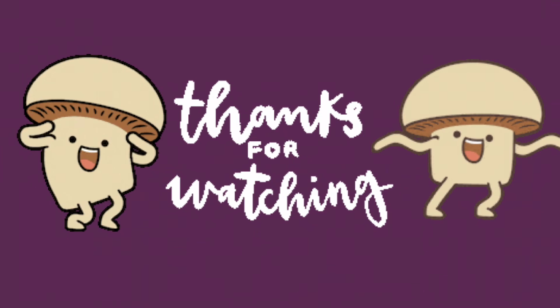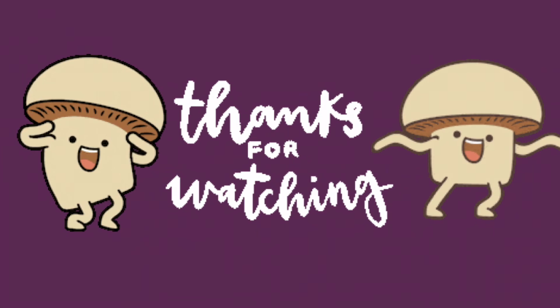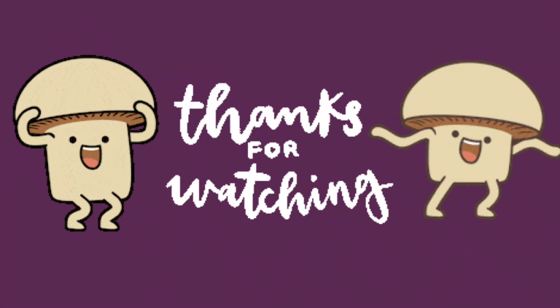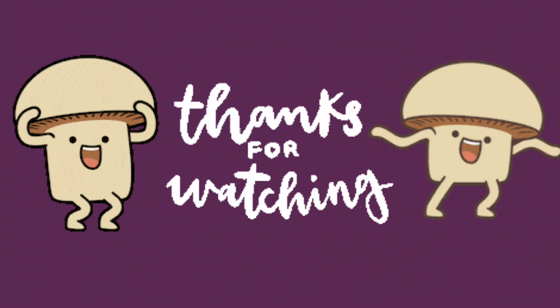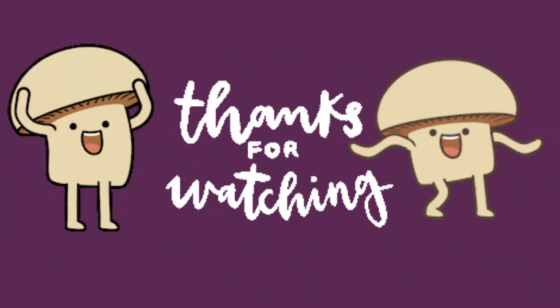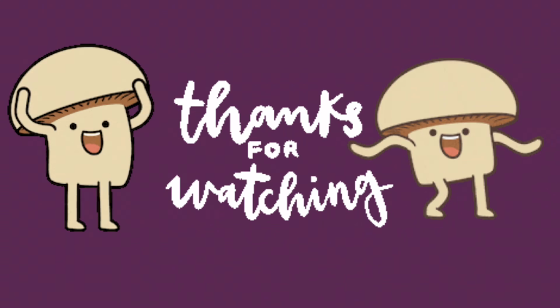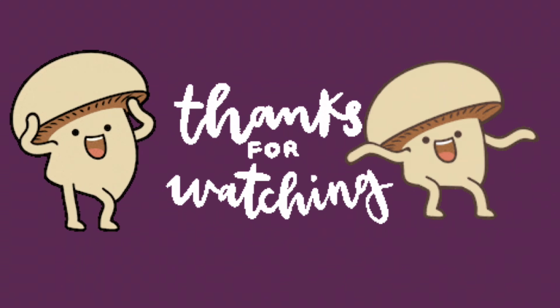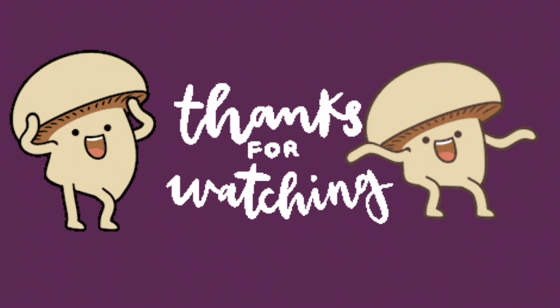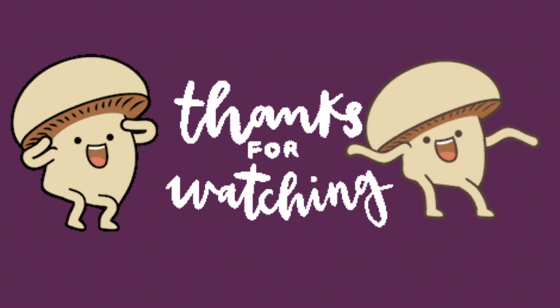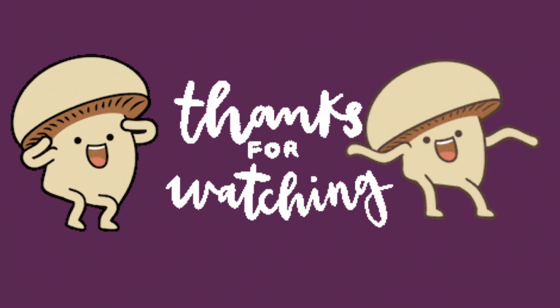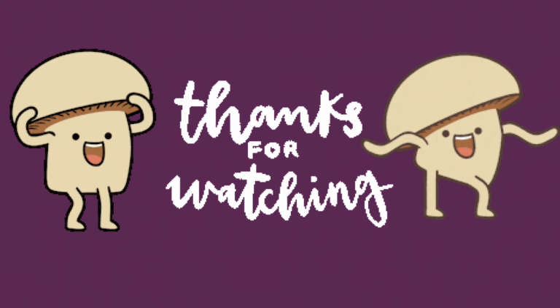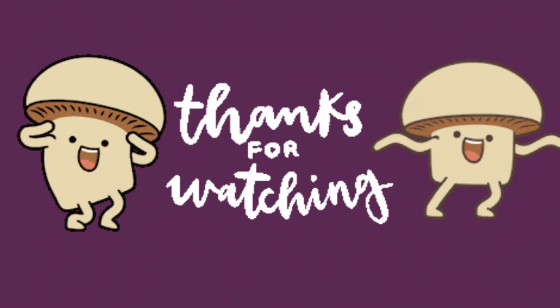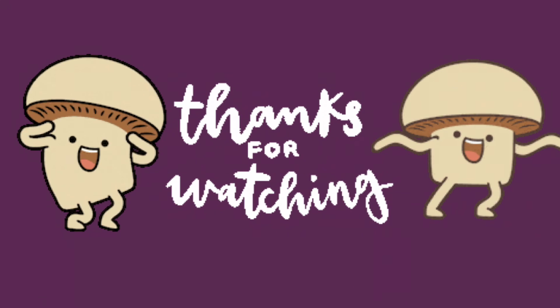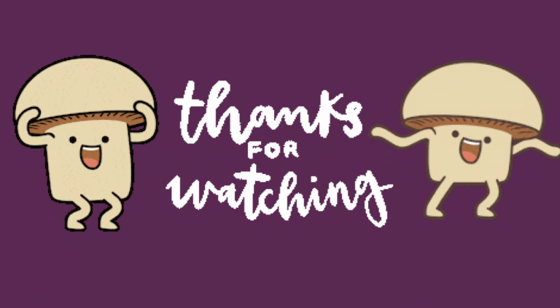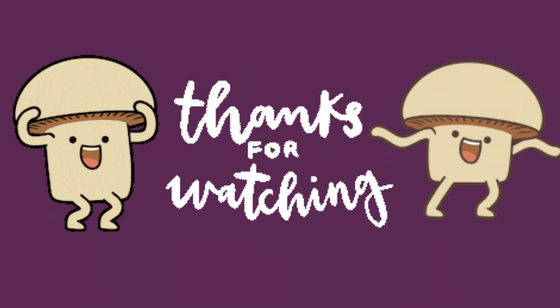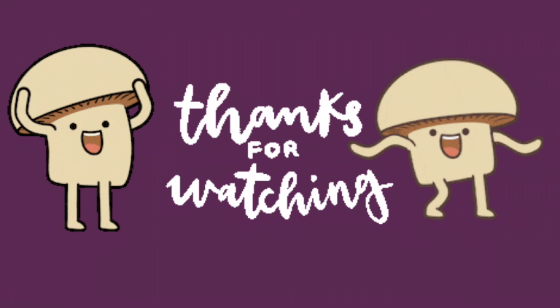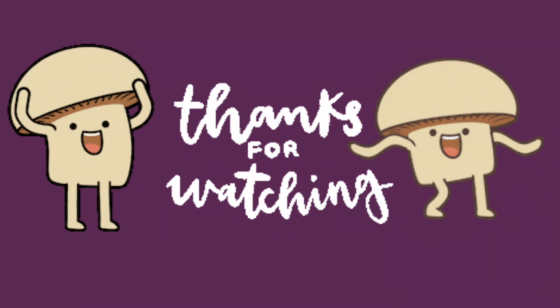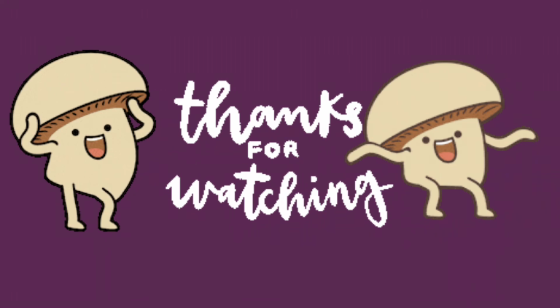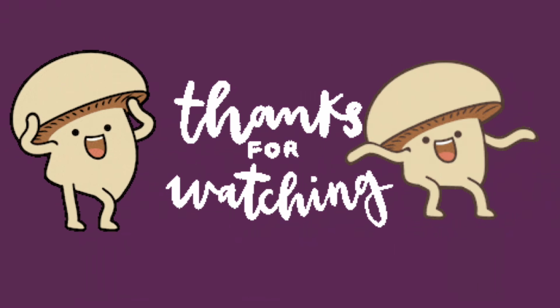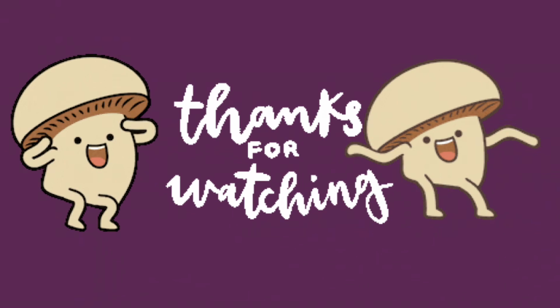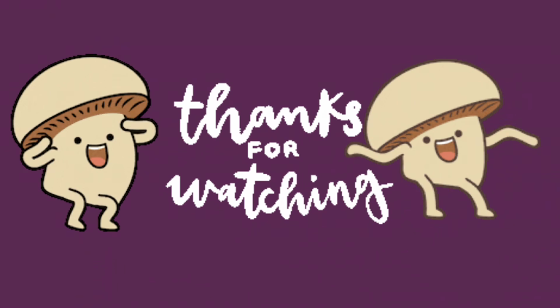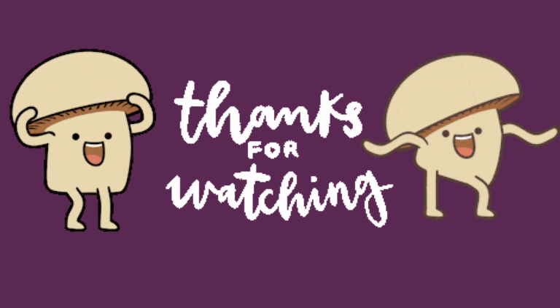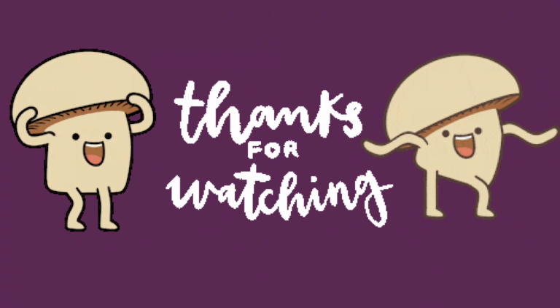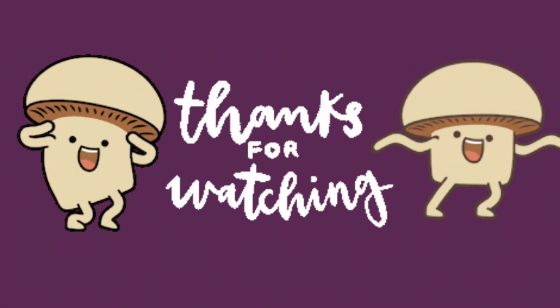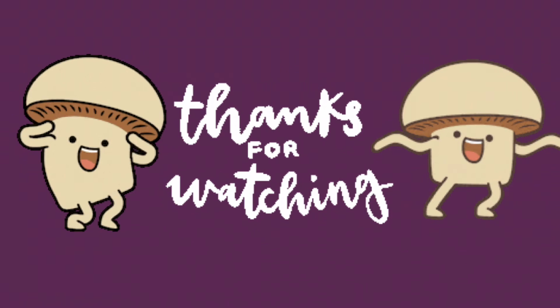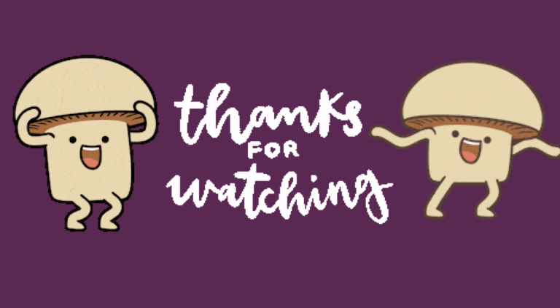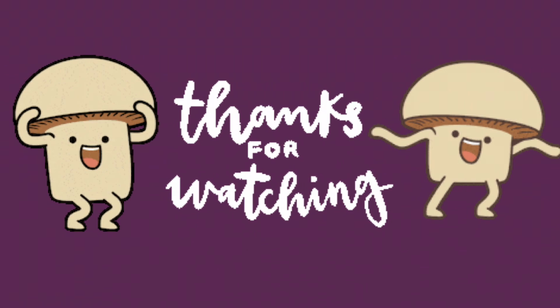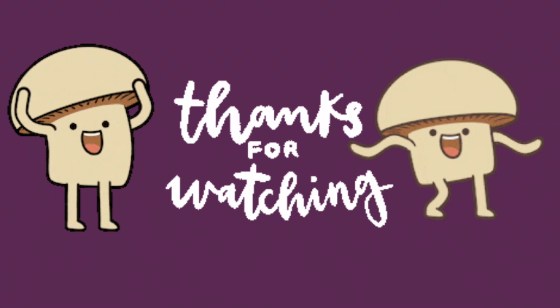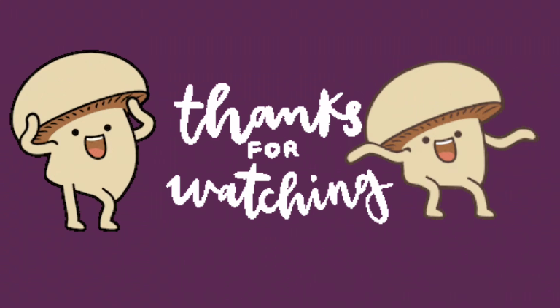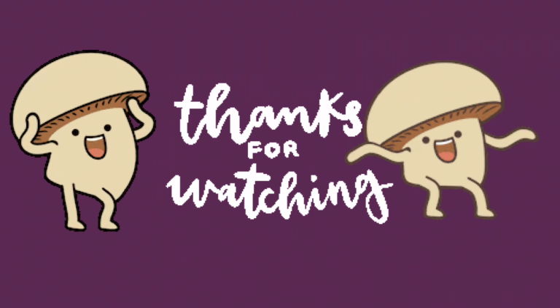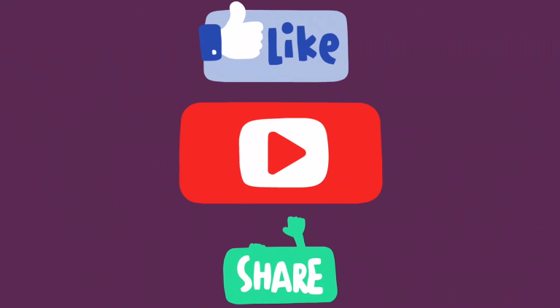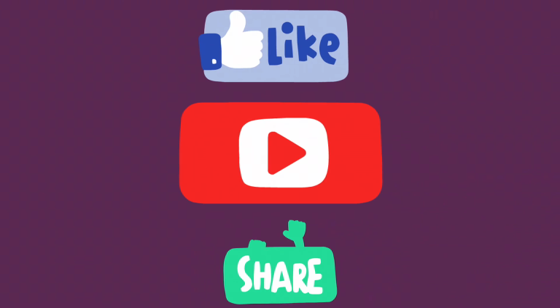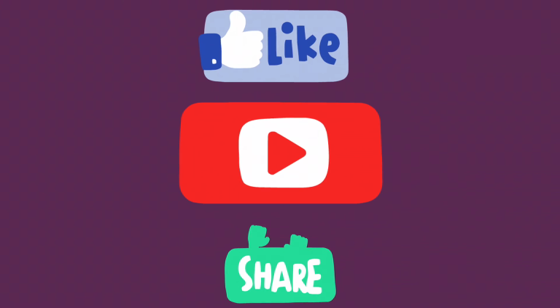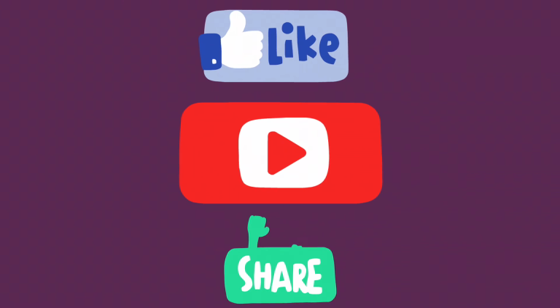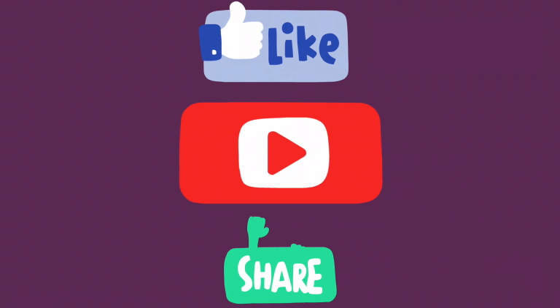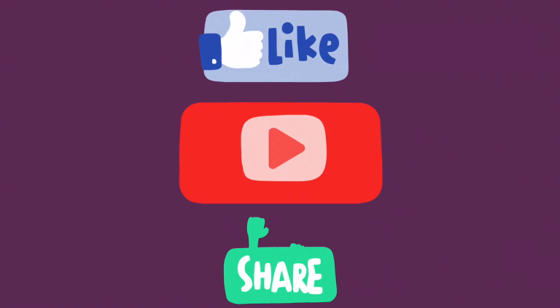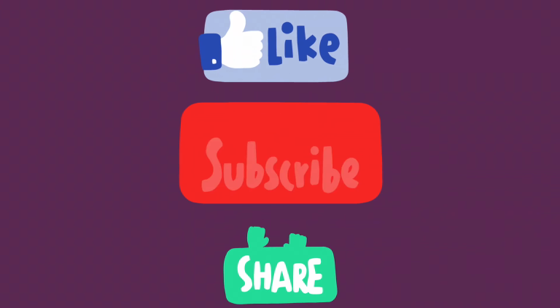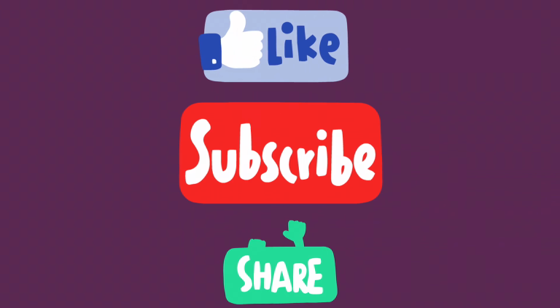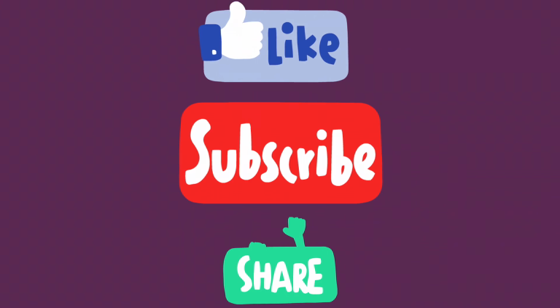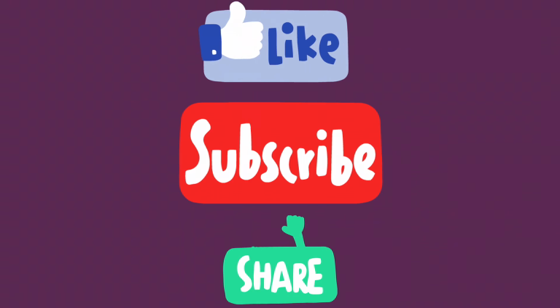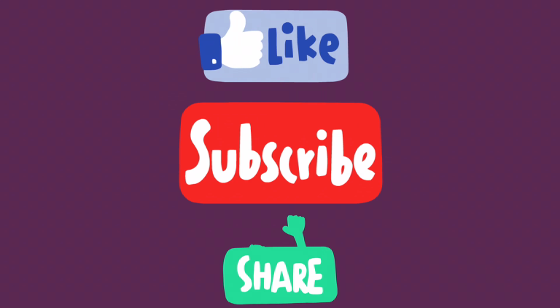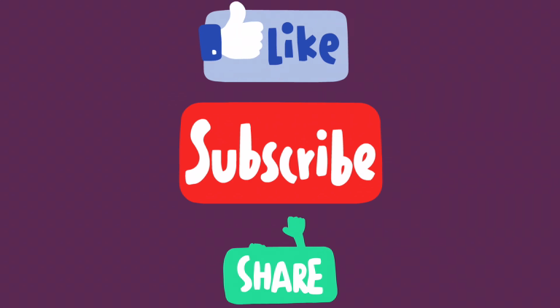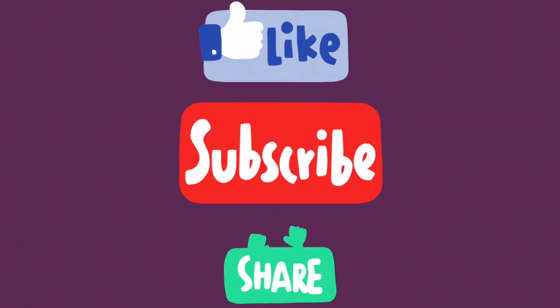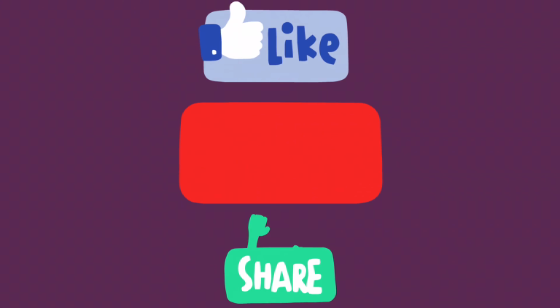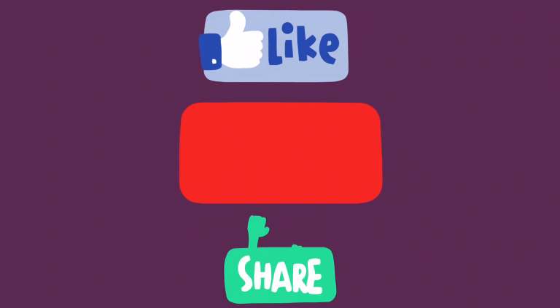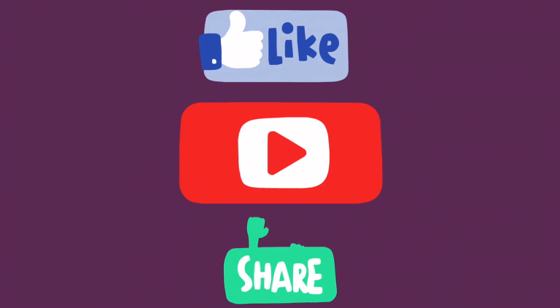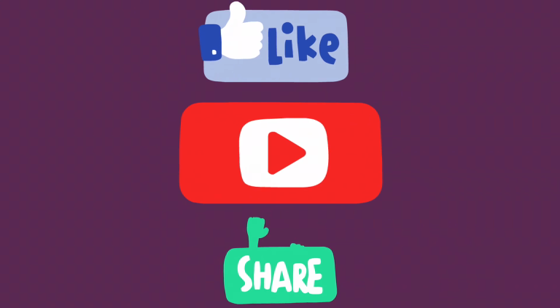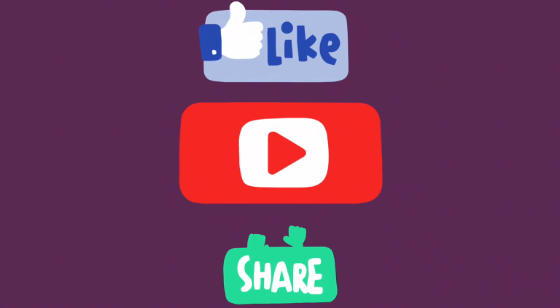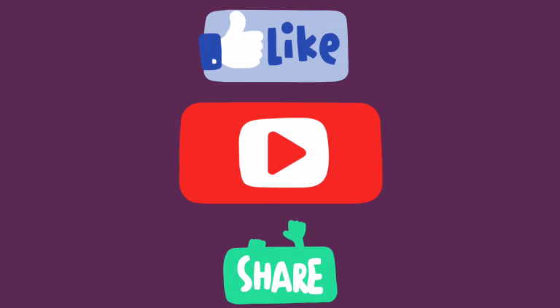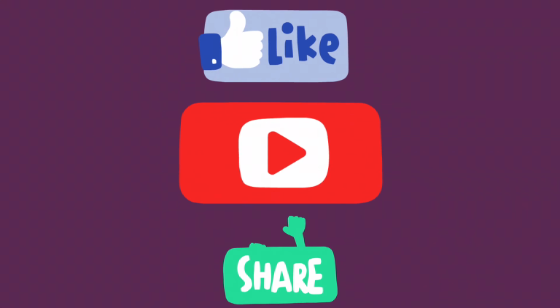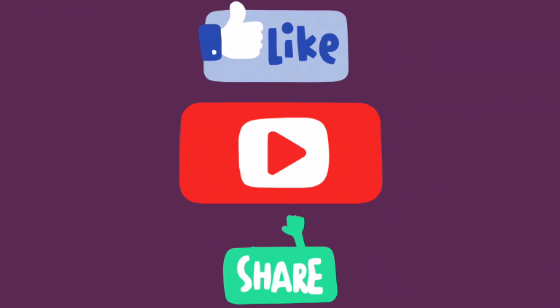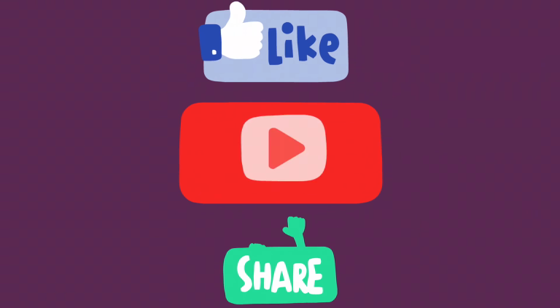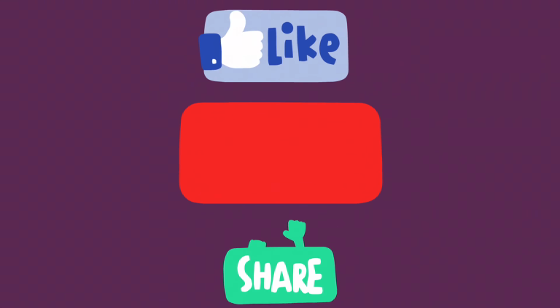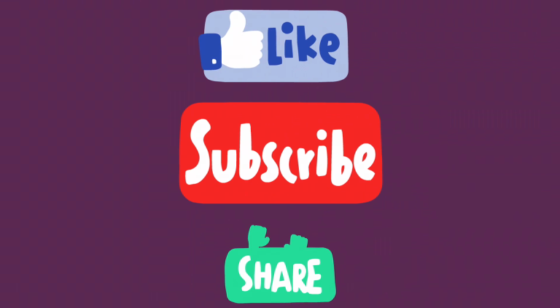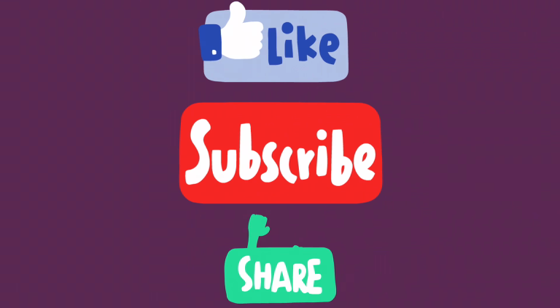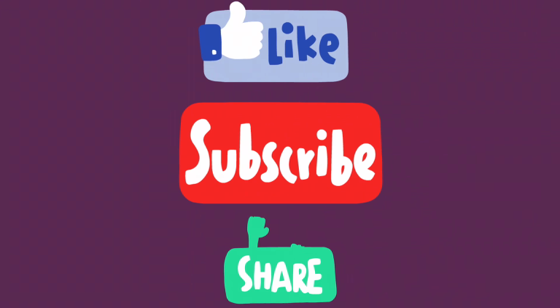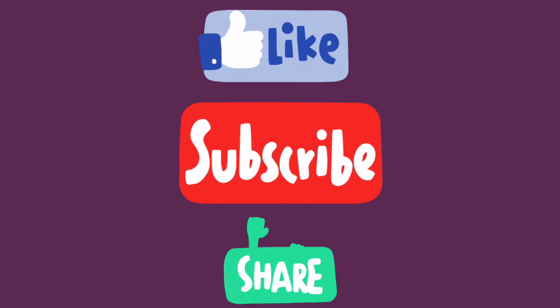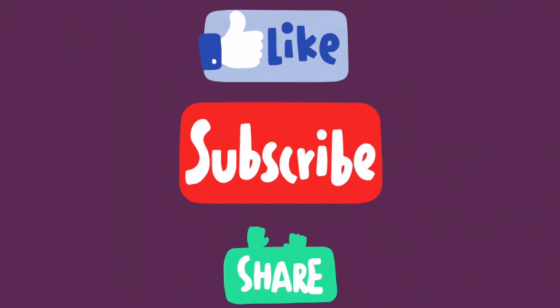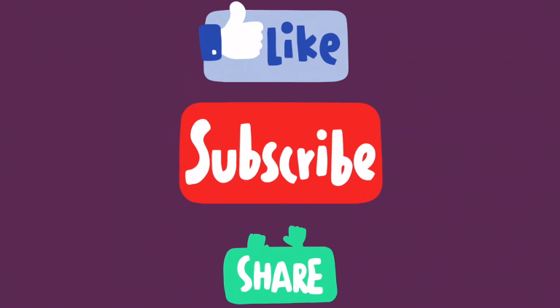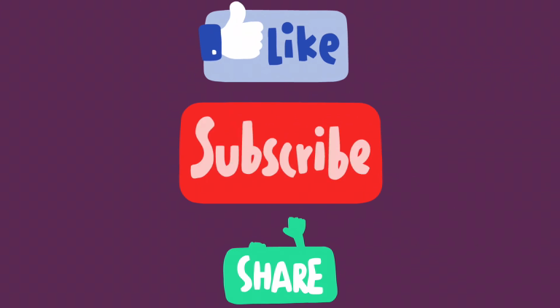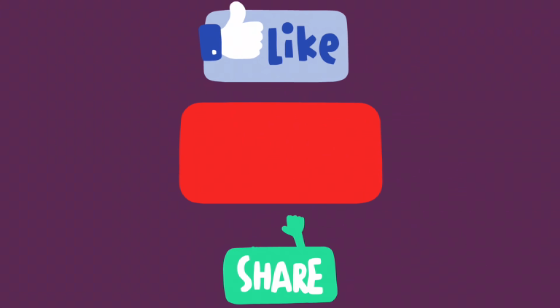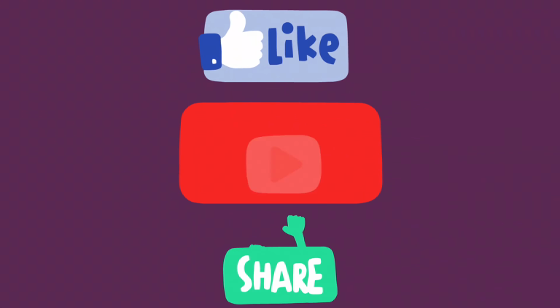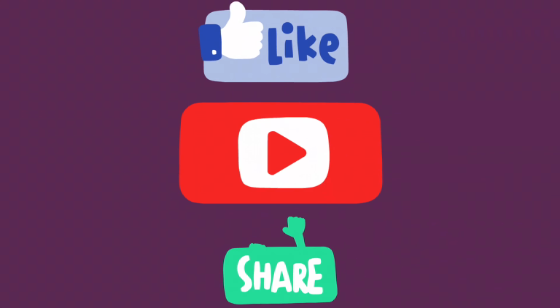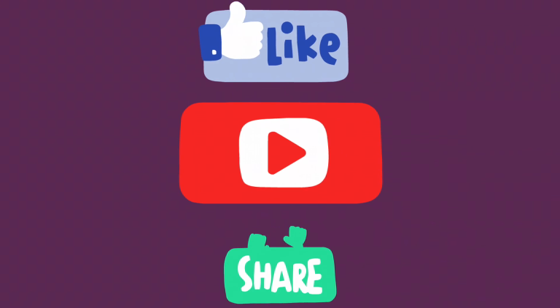Thanks for watching. See you next time. Please like, subscribe, and share this video. Thank you.